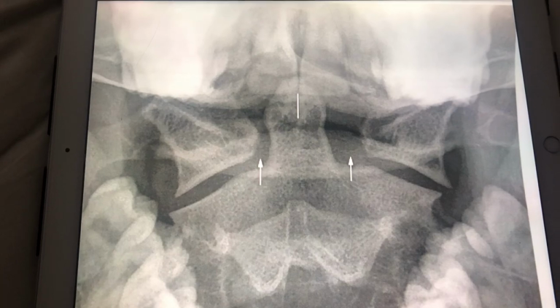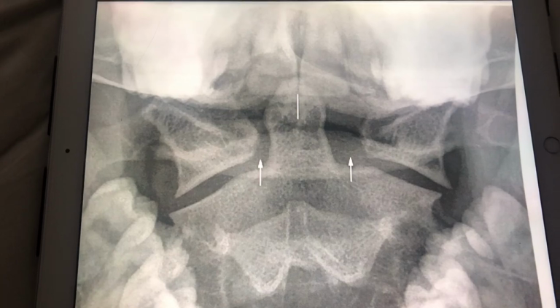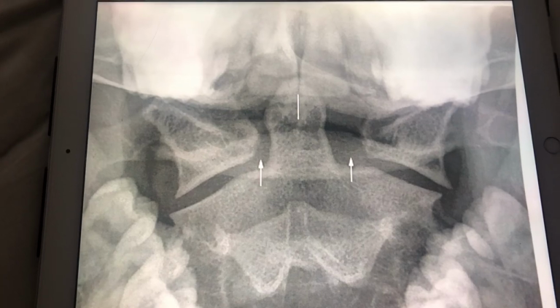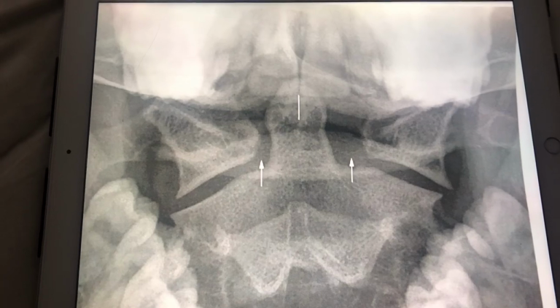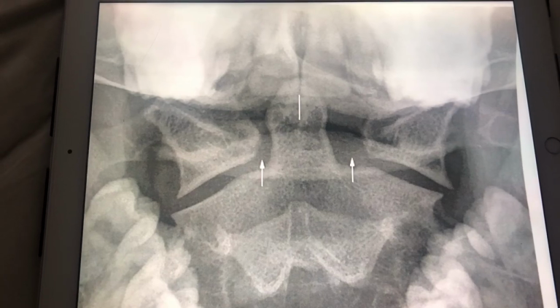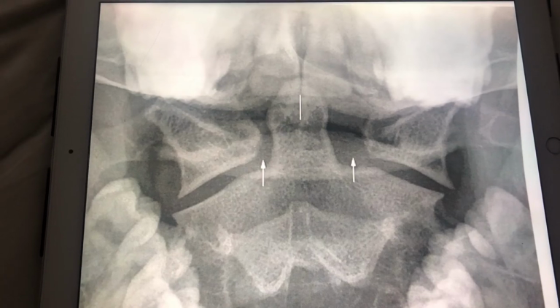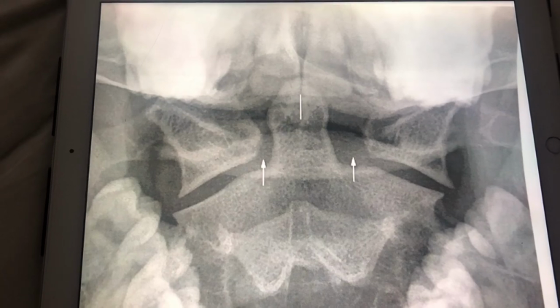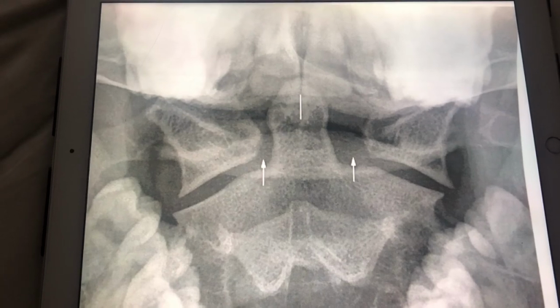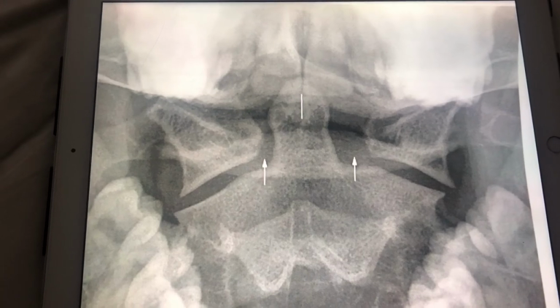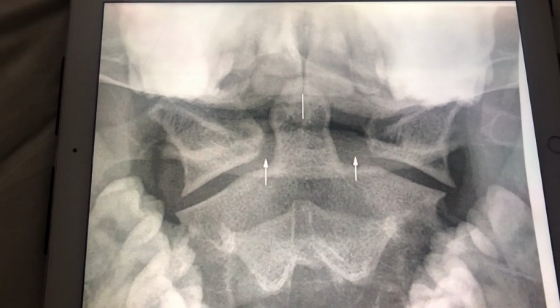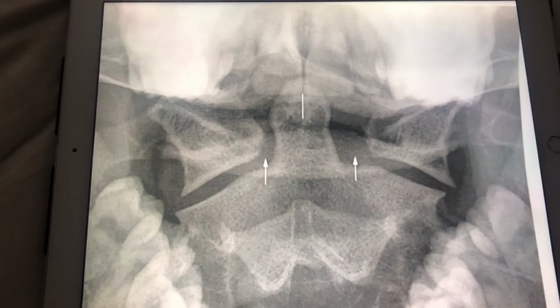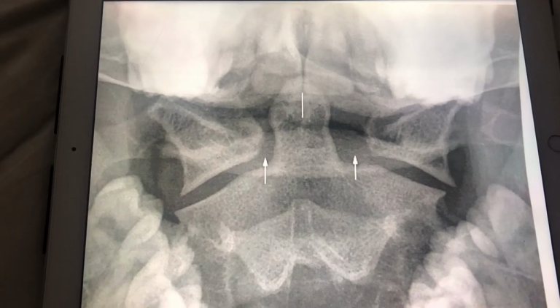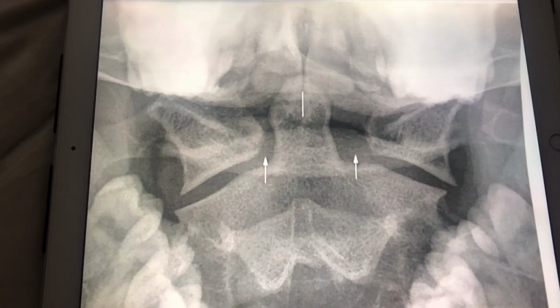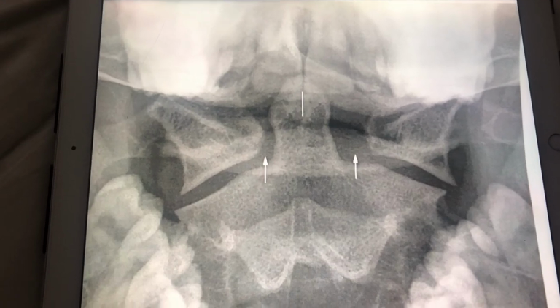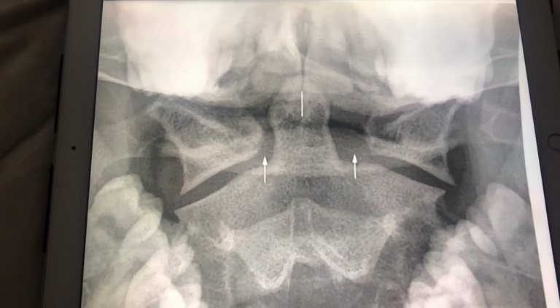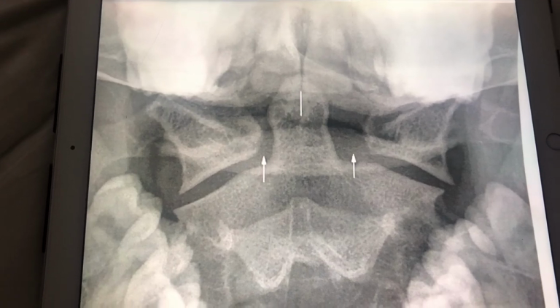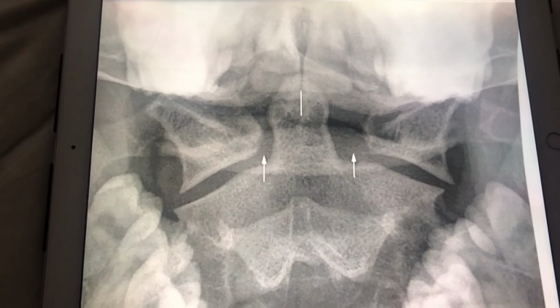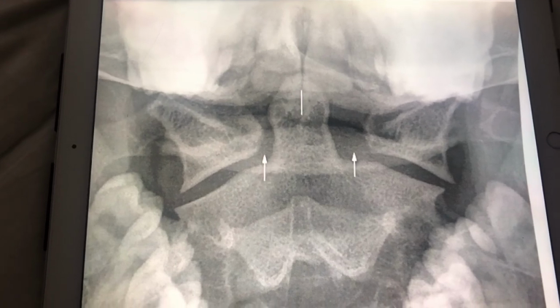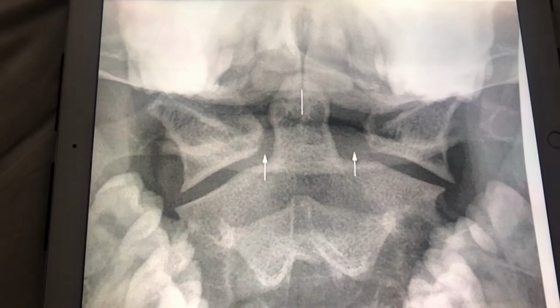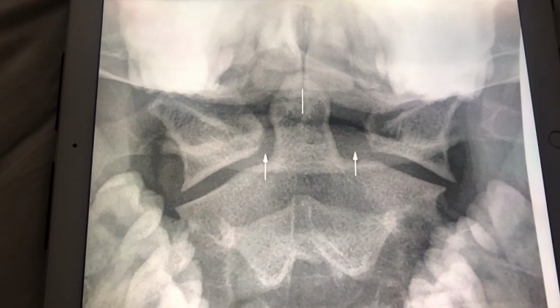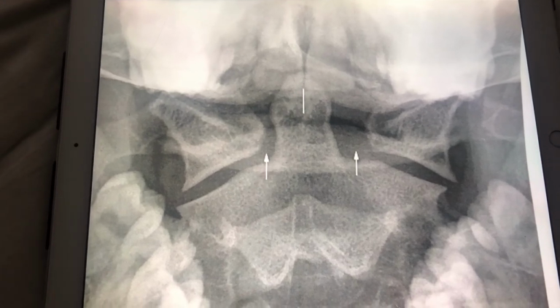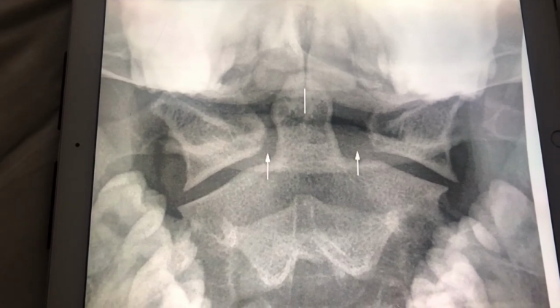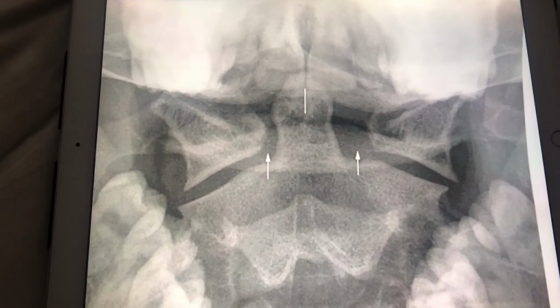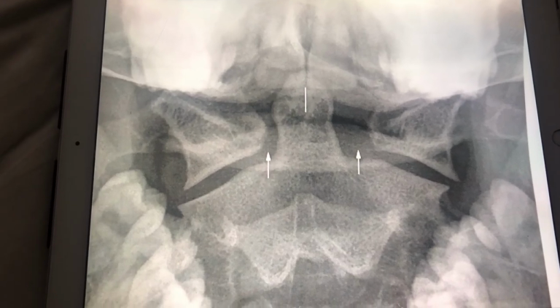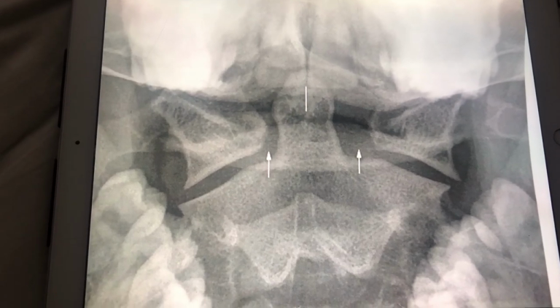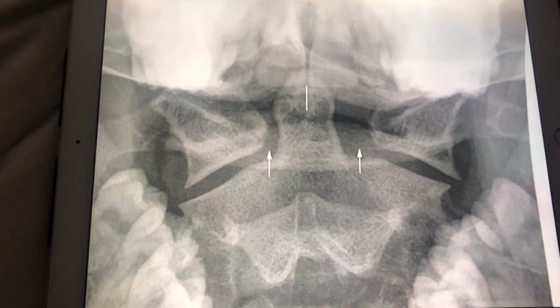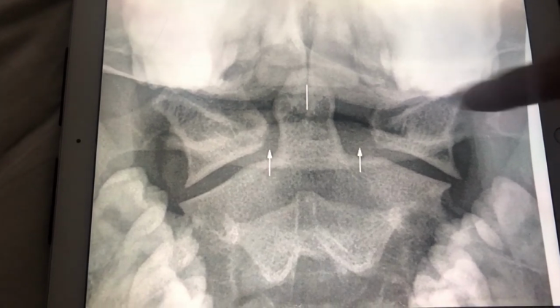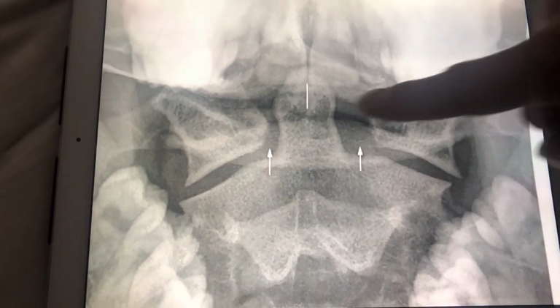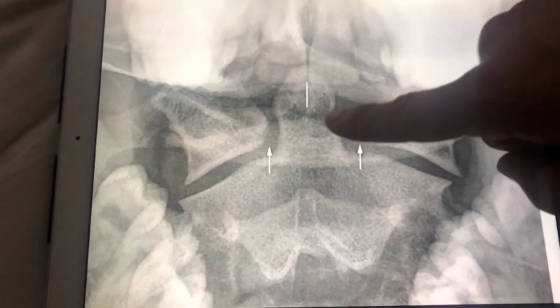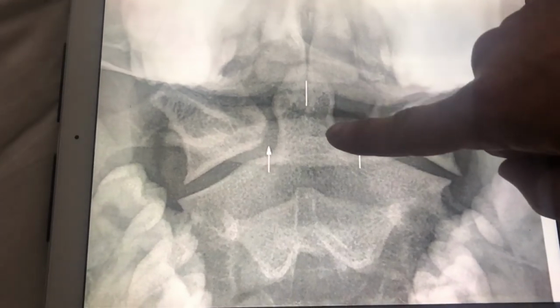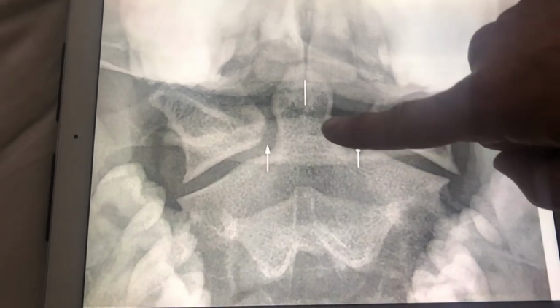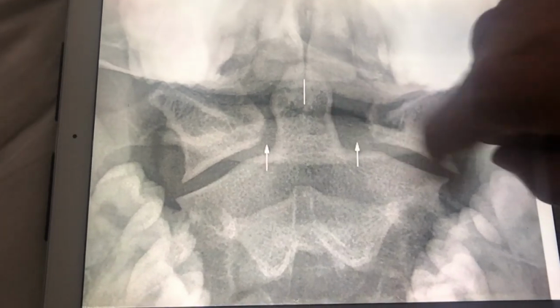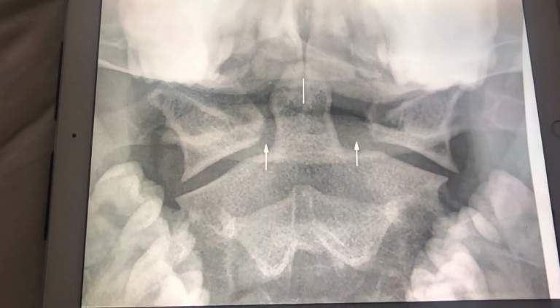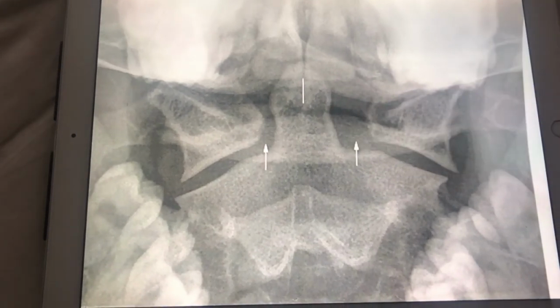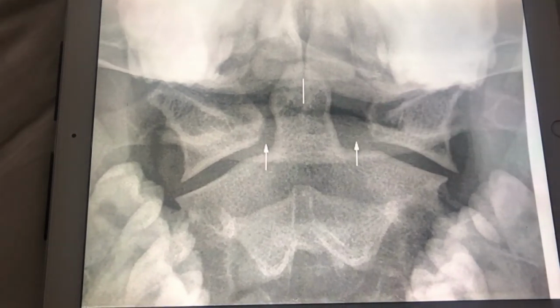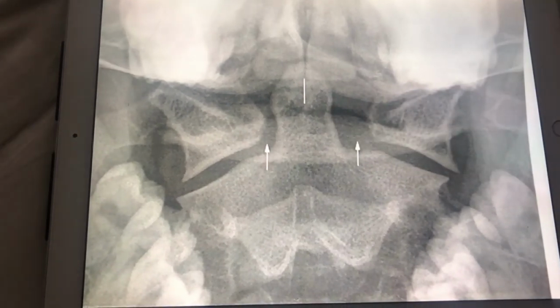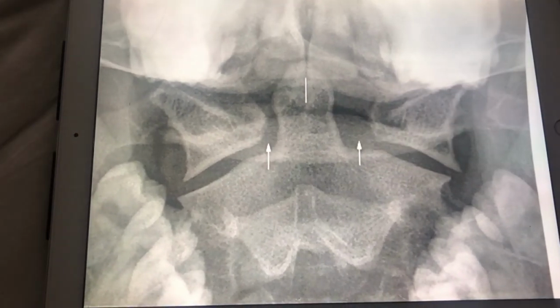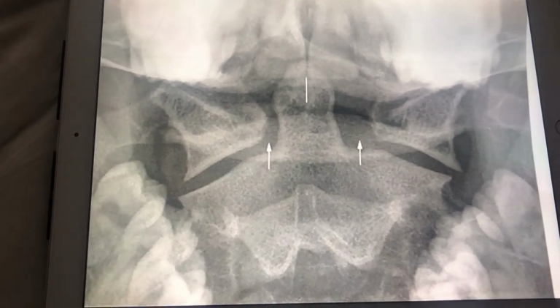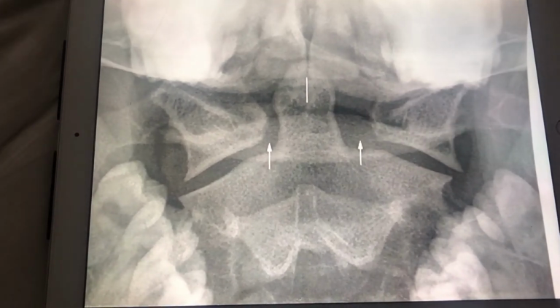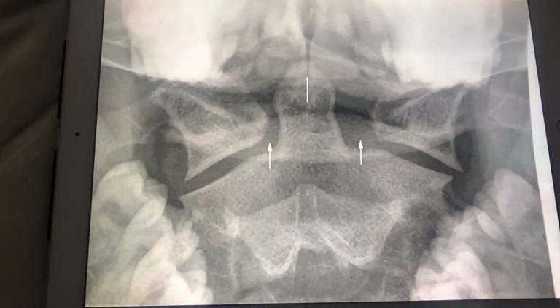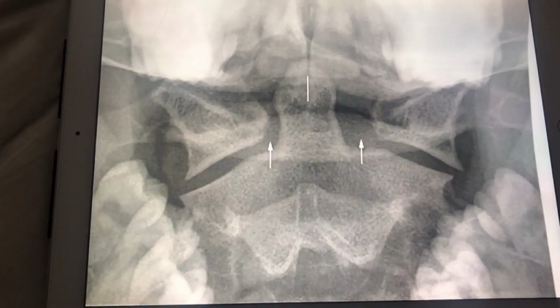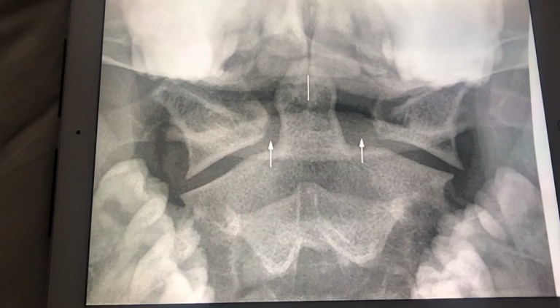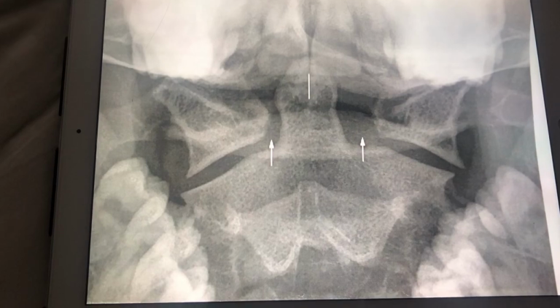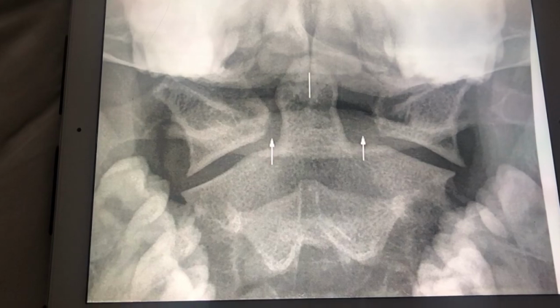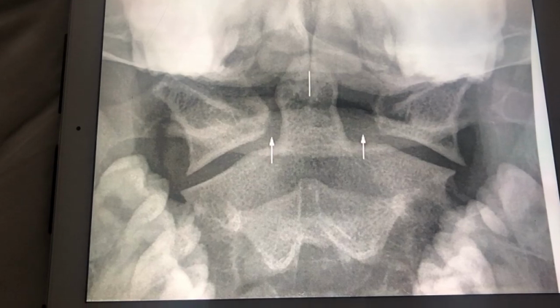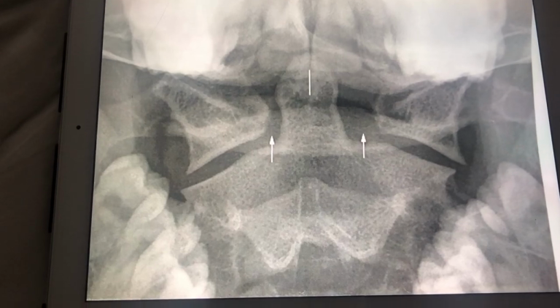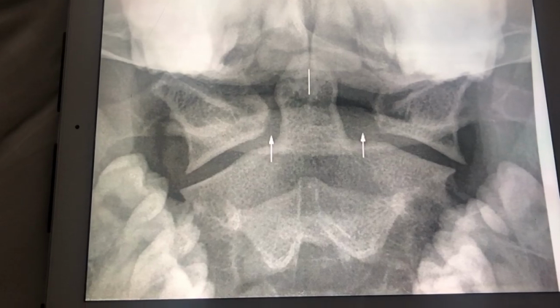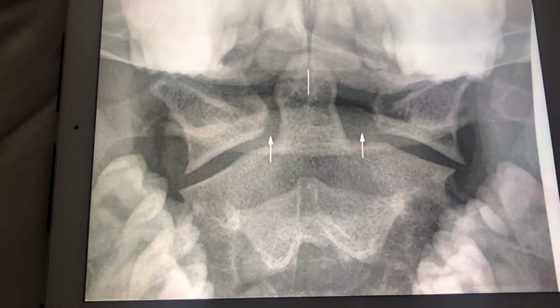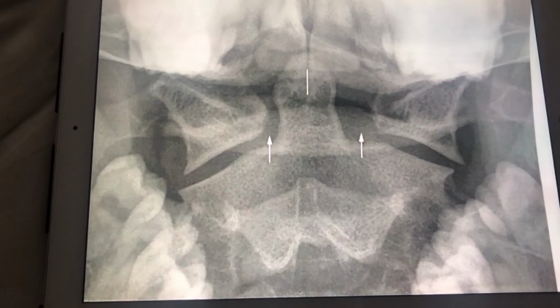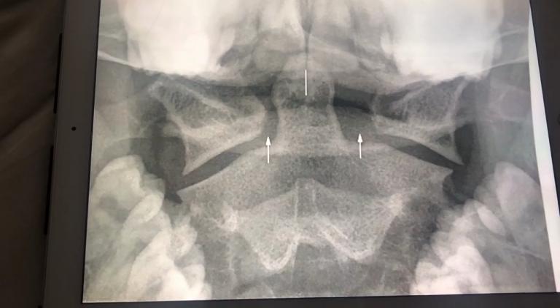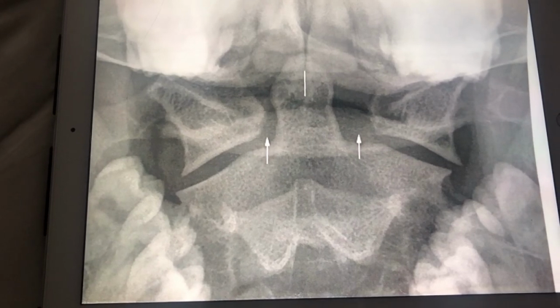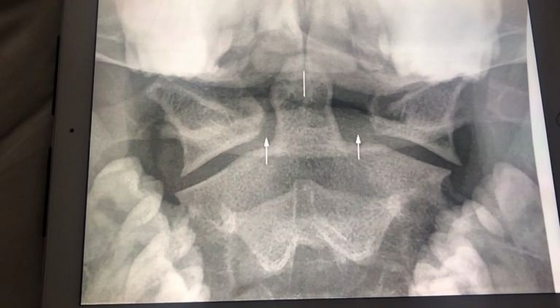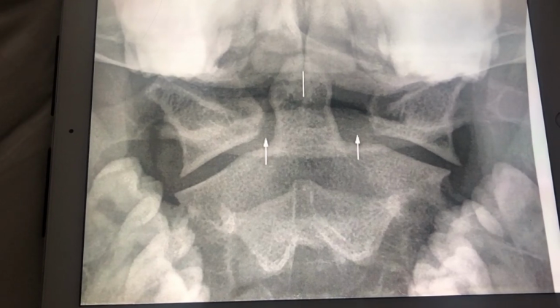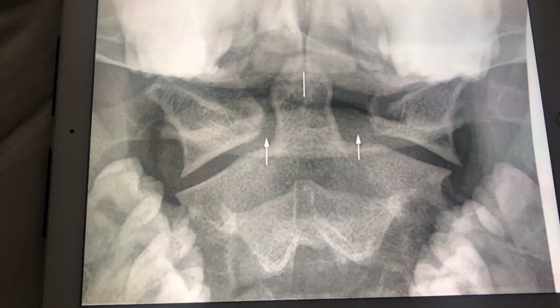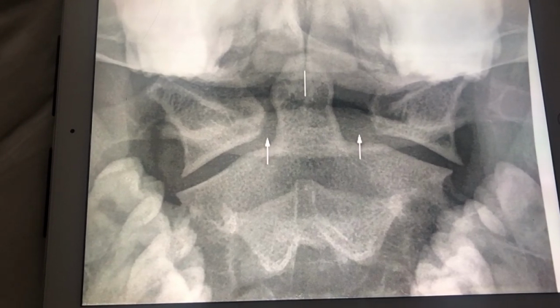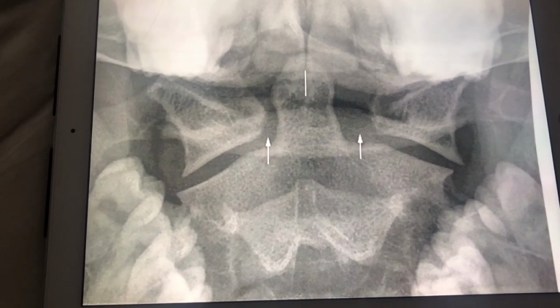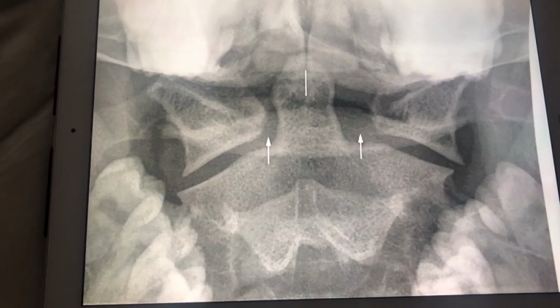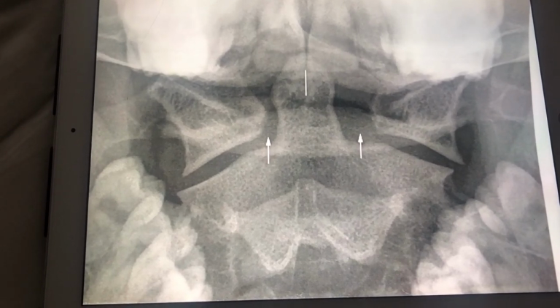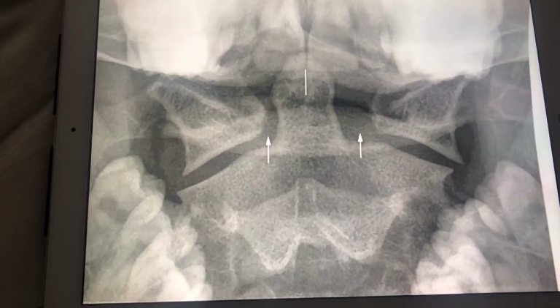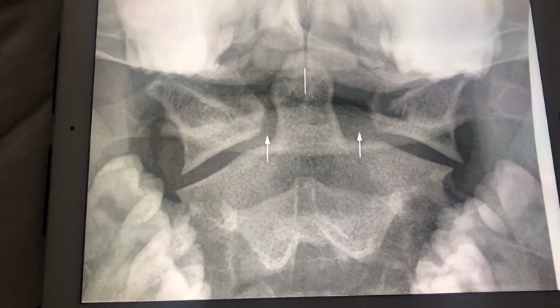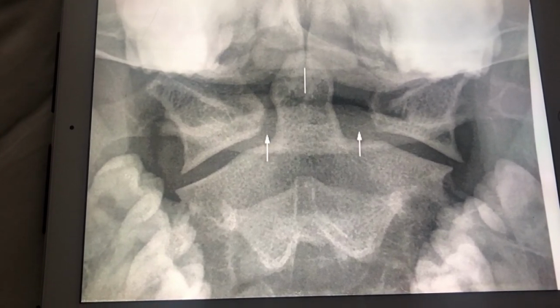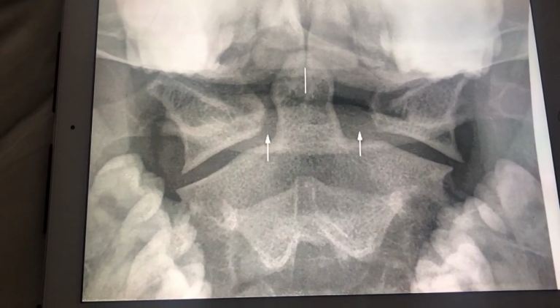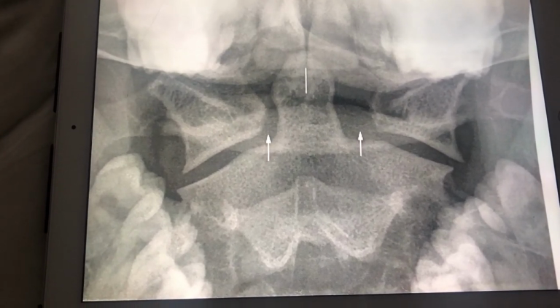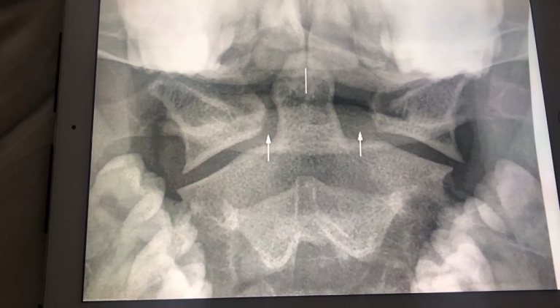Hi, you clicked on this video because you want to know how to take an odontoid view perfectly every time, and I'm going to show you how it works for me.